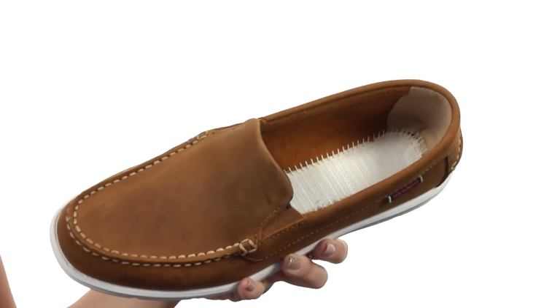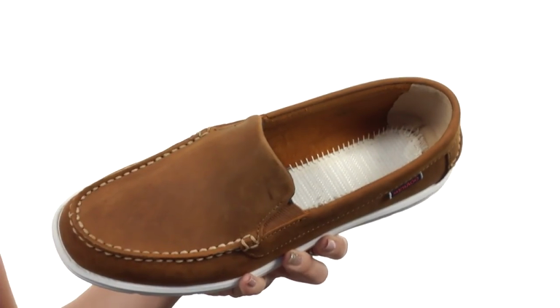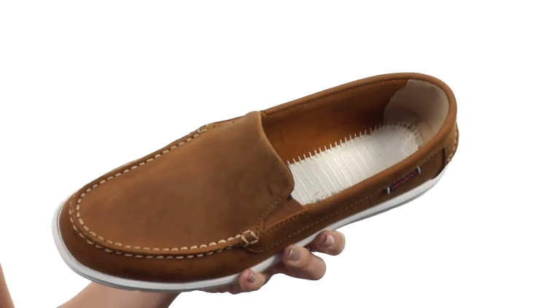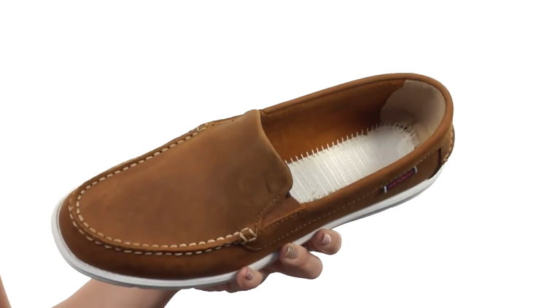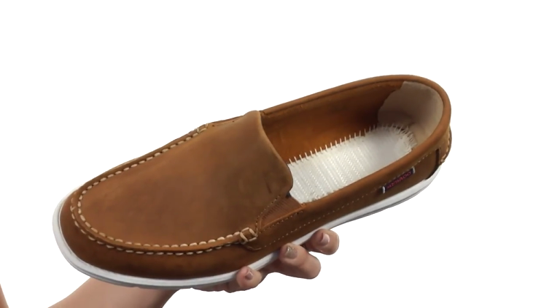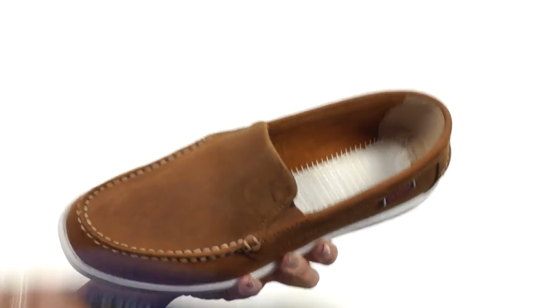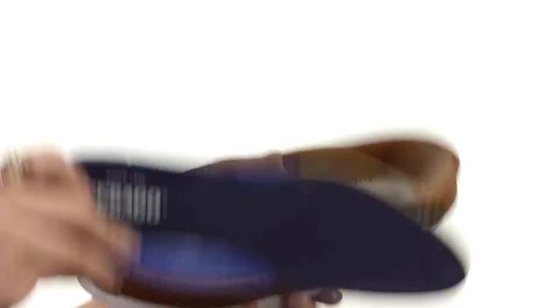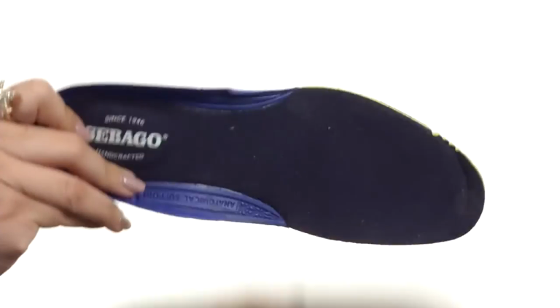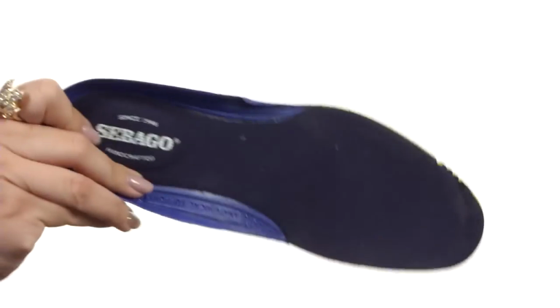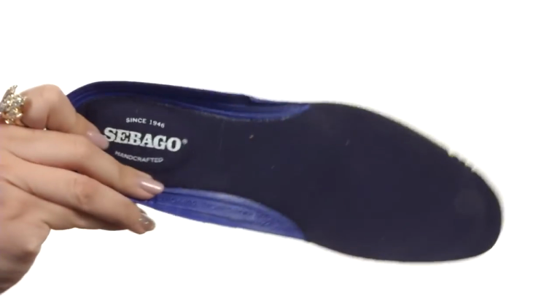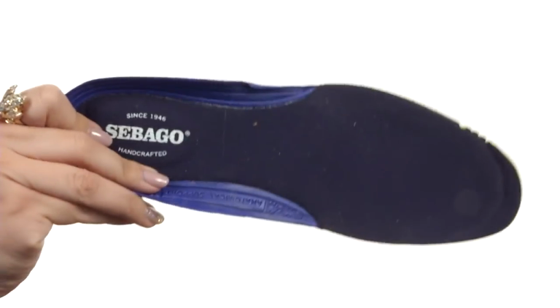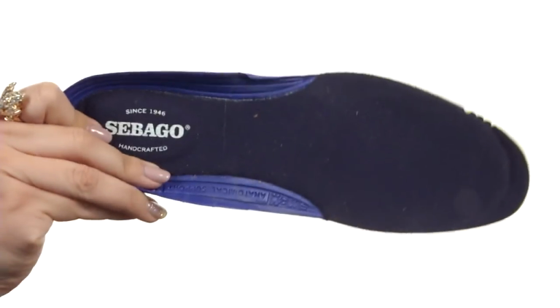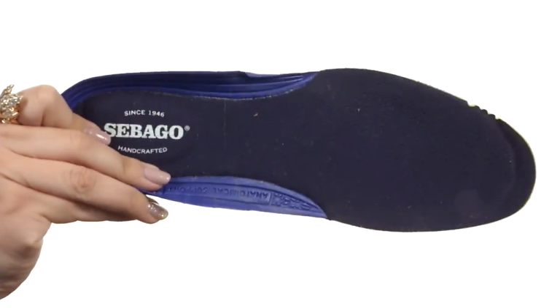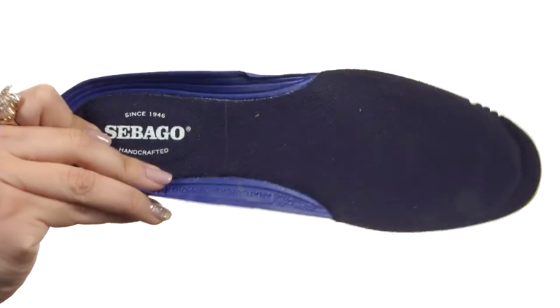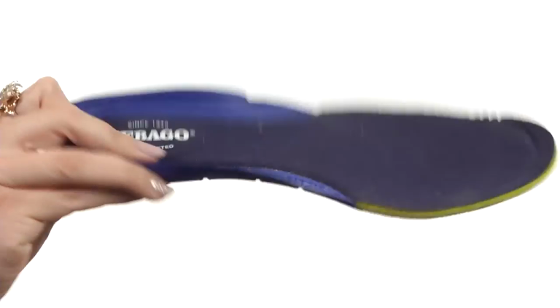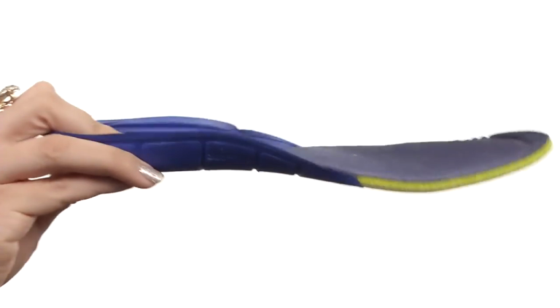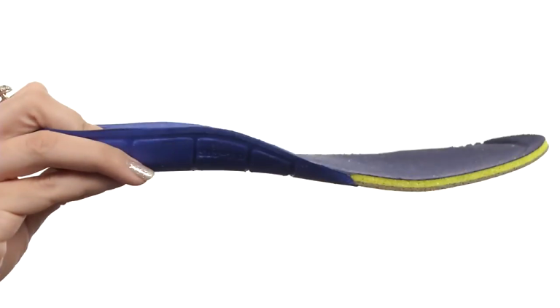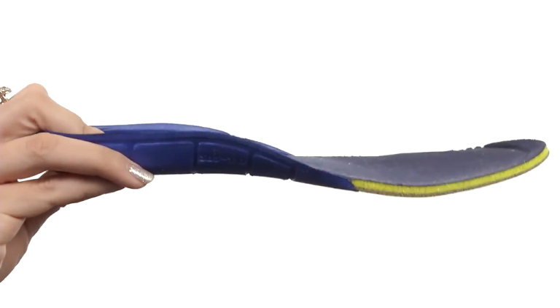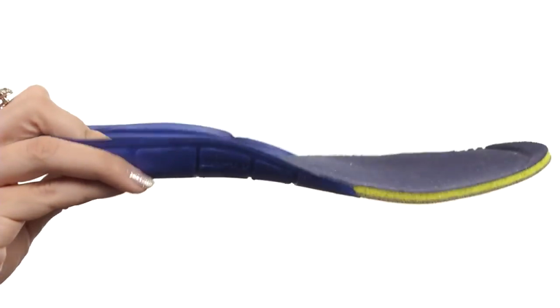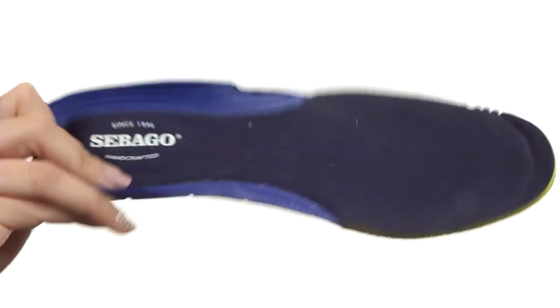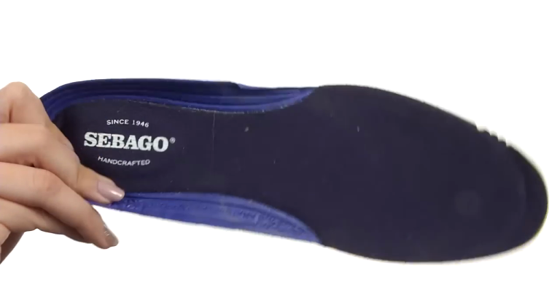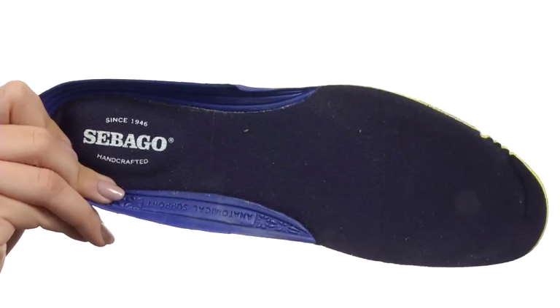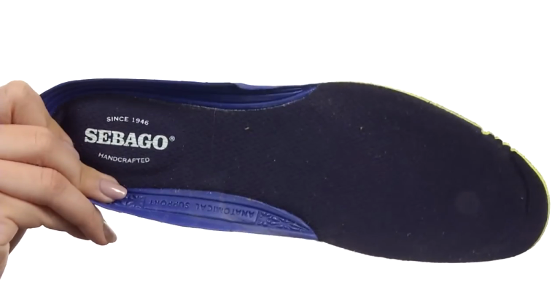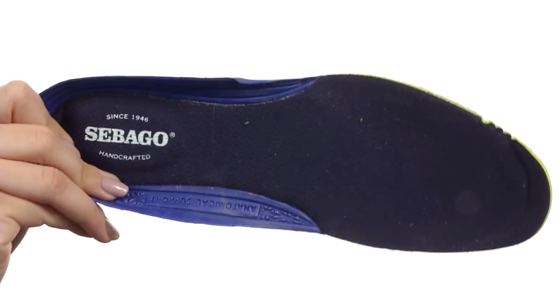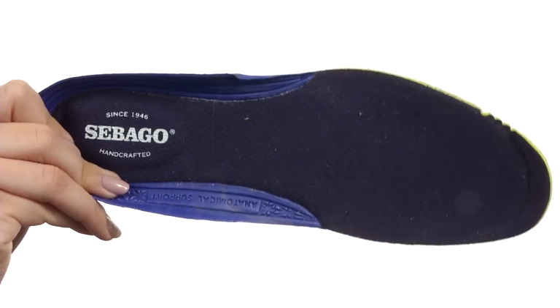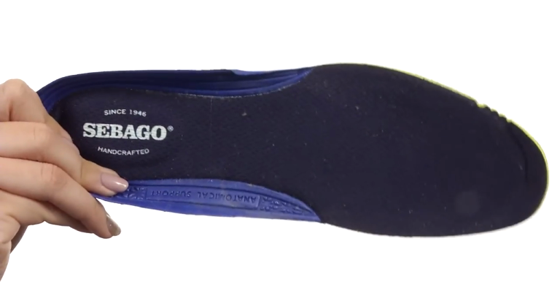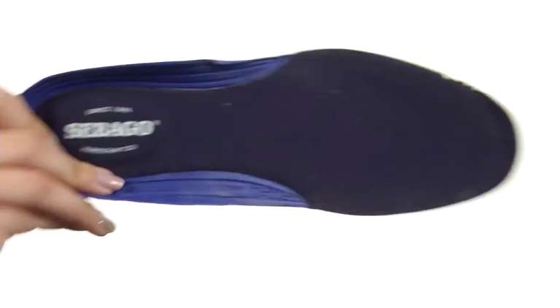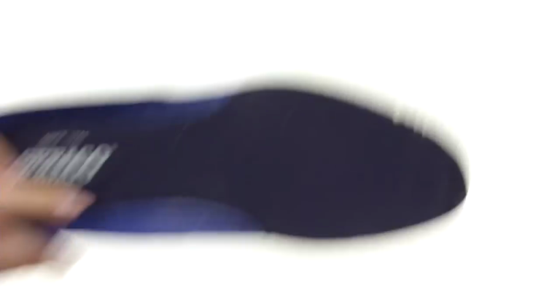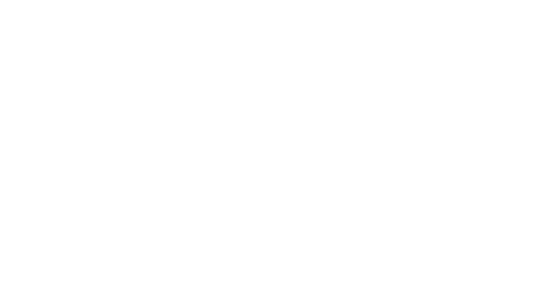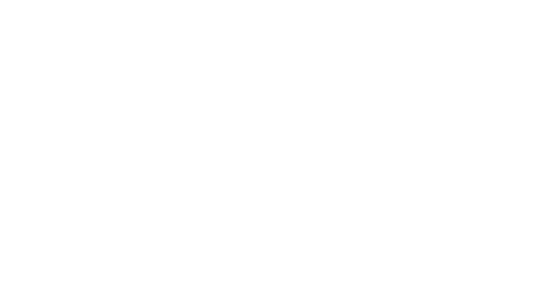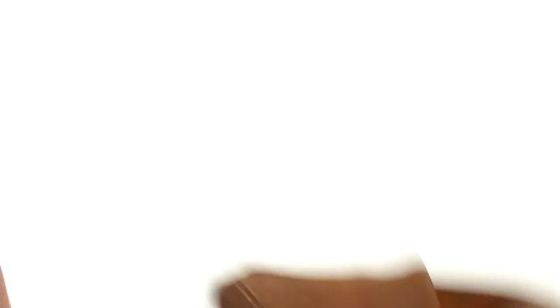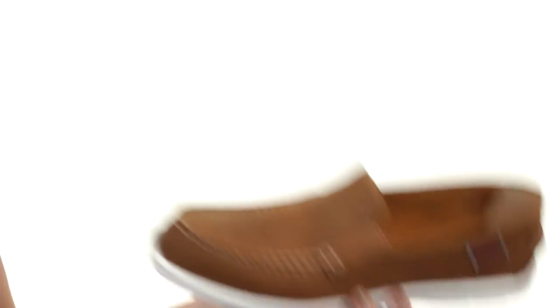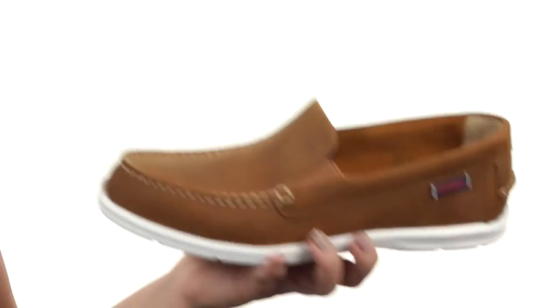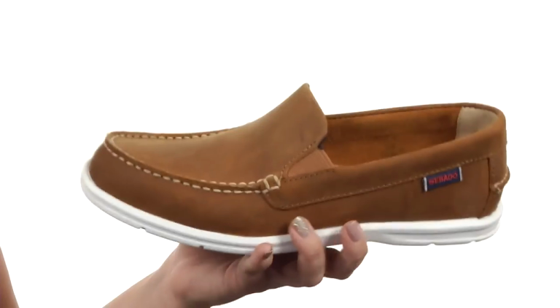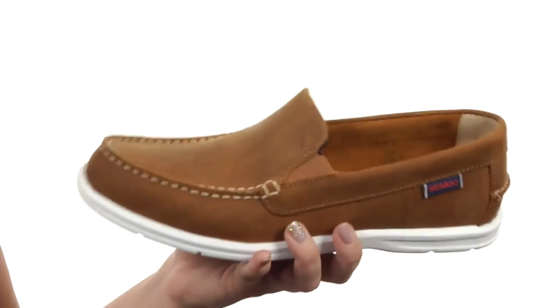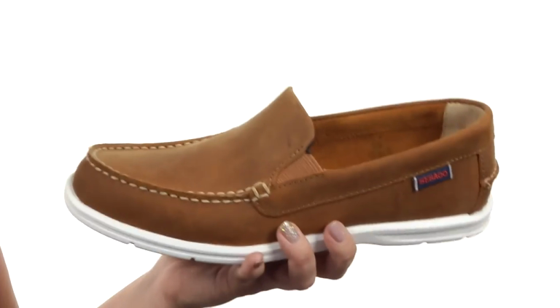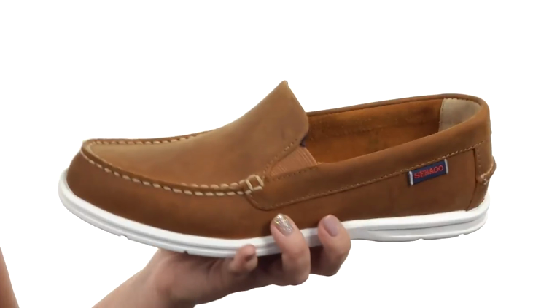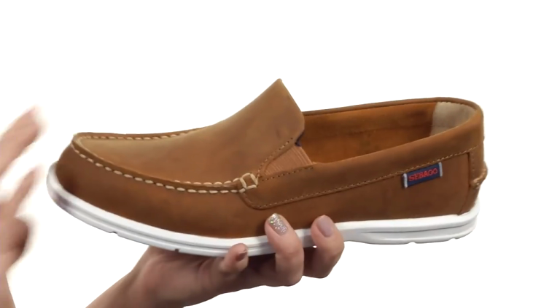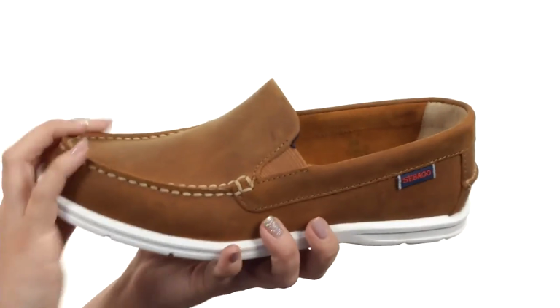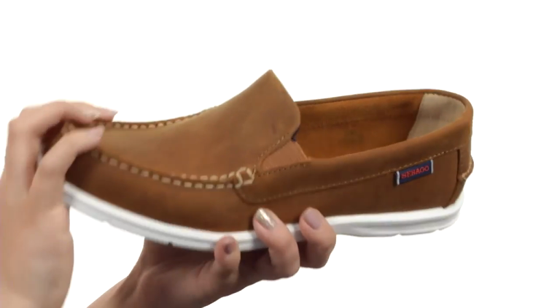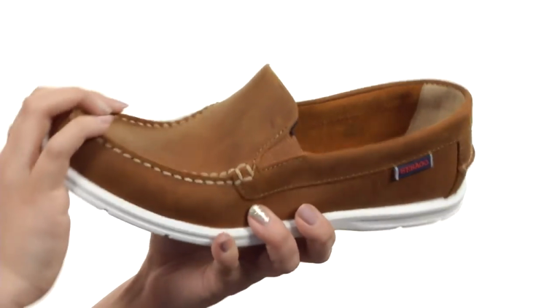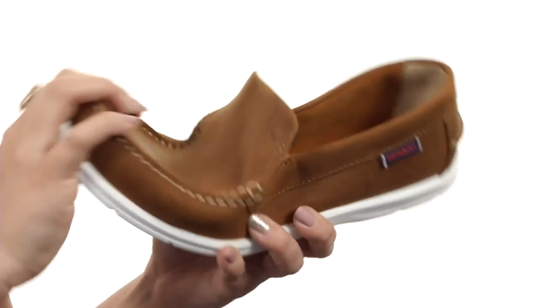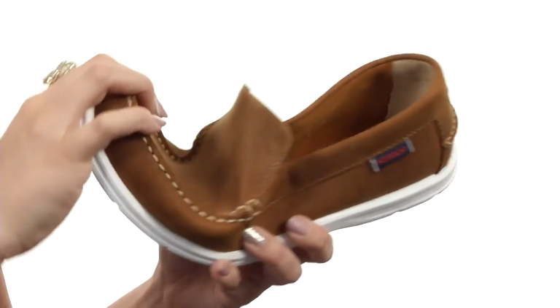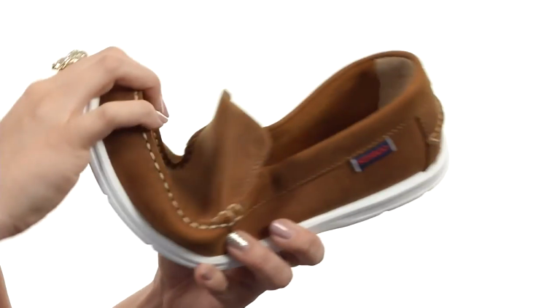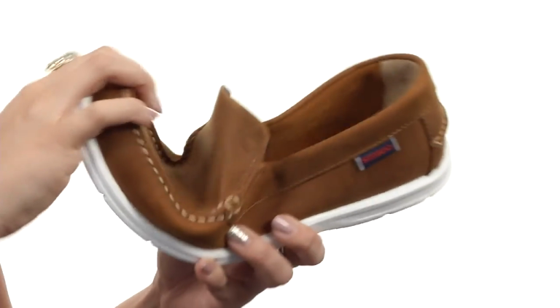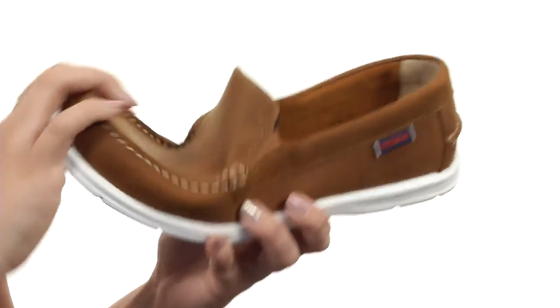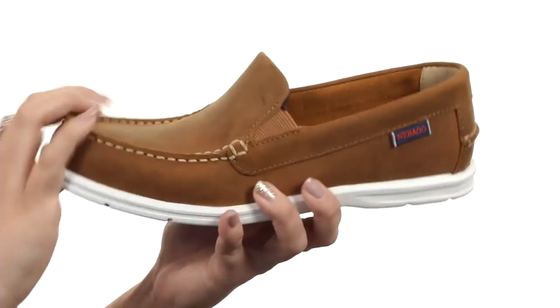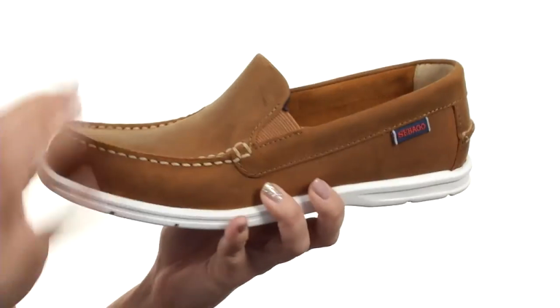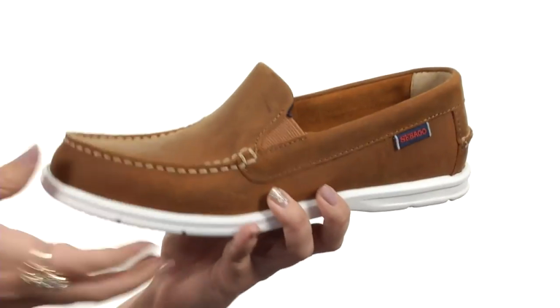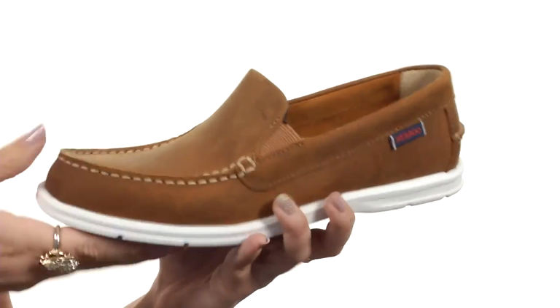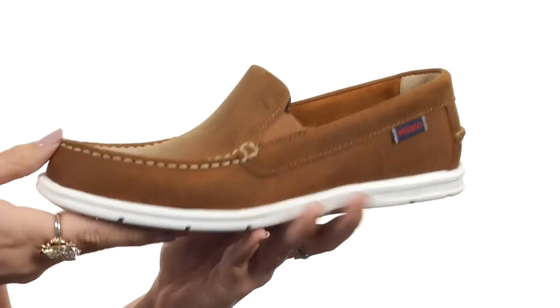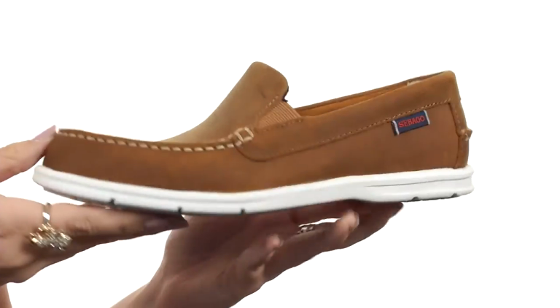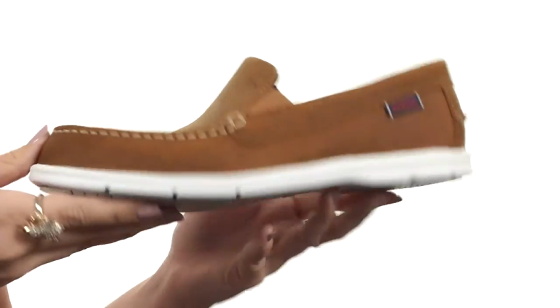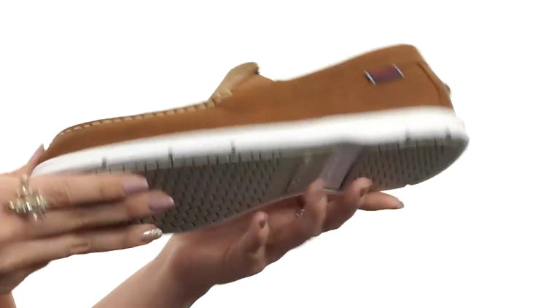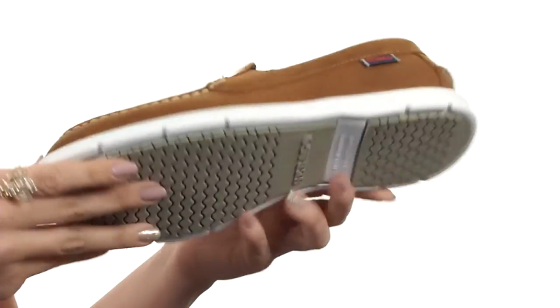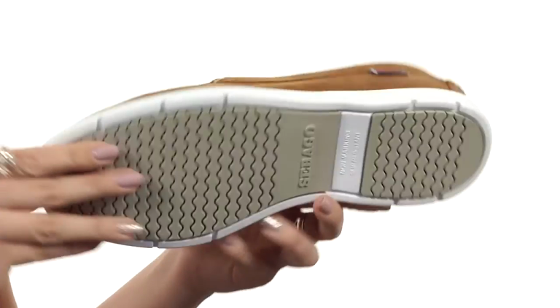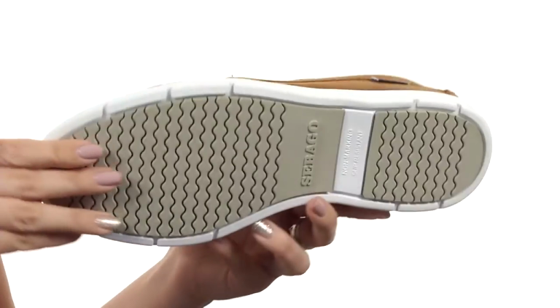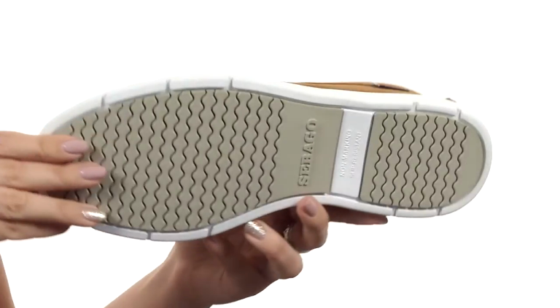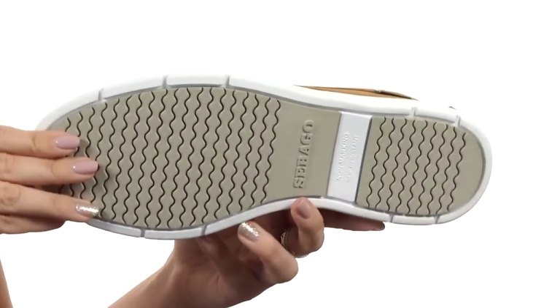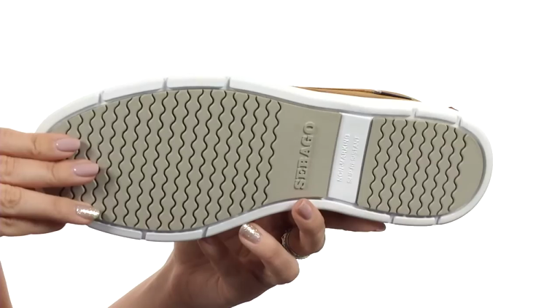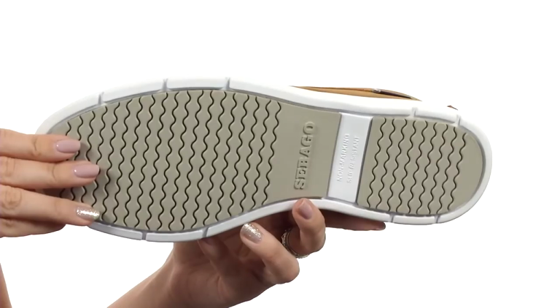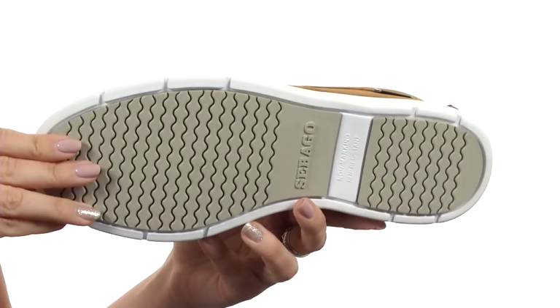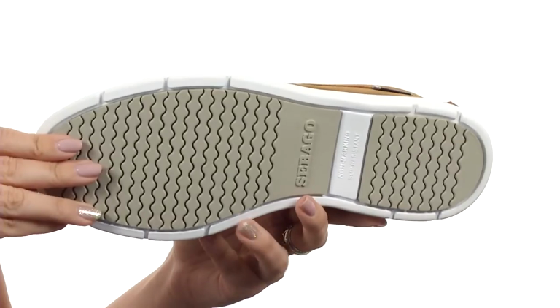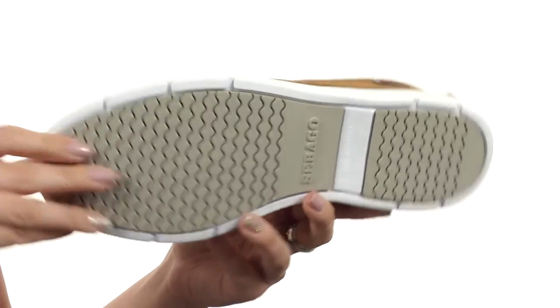Also got a removable cushion footbed for a little bit of extra comfort. It's flexible with every step and it's all on top of a rubber outsole.